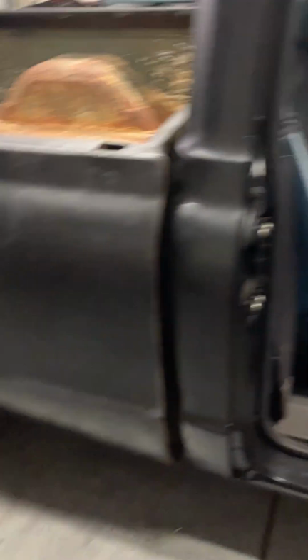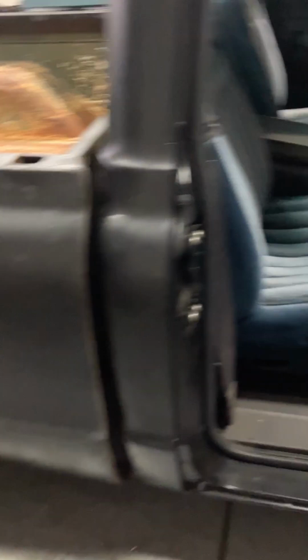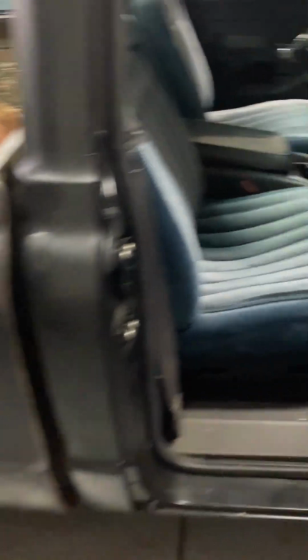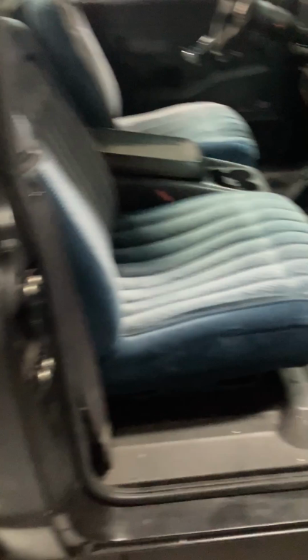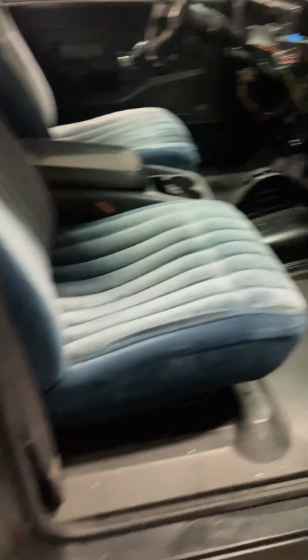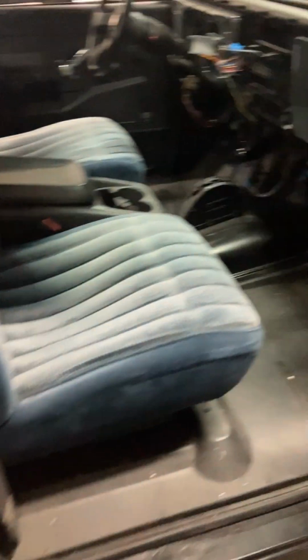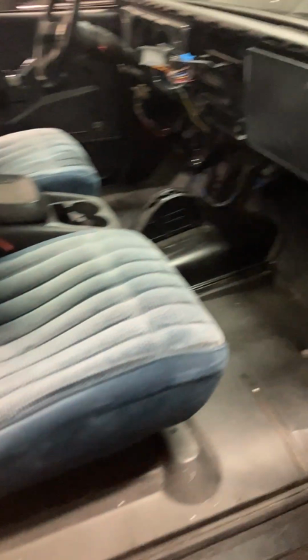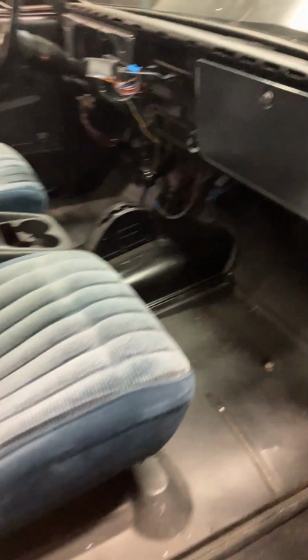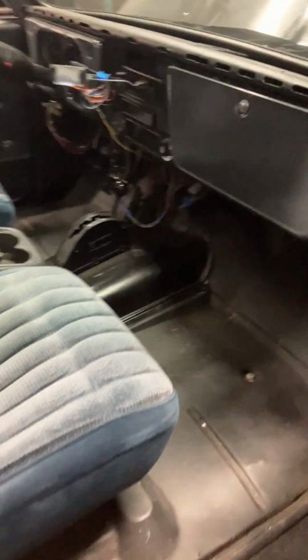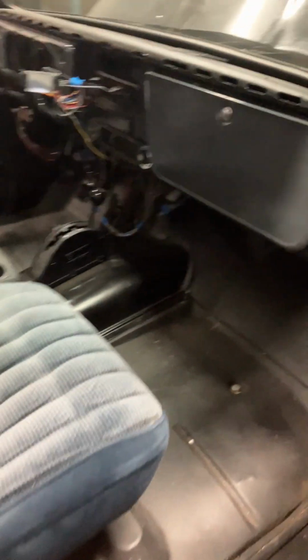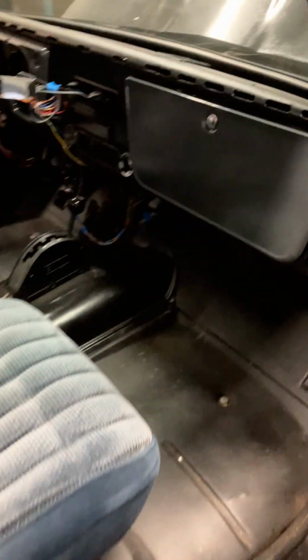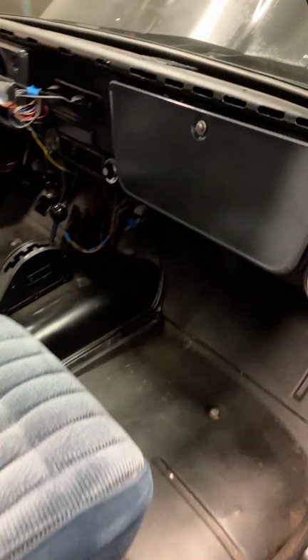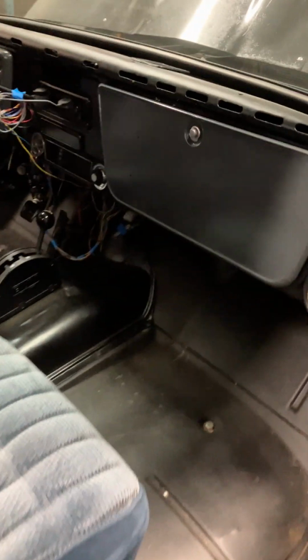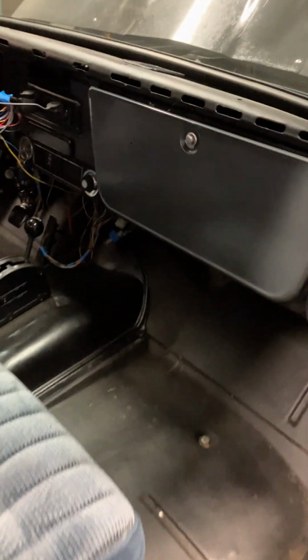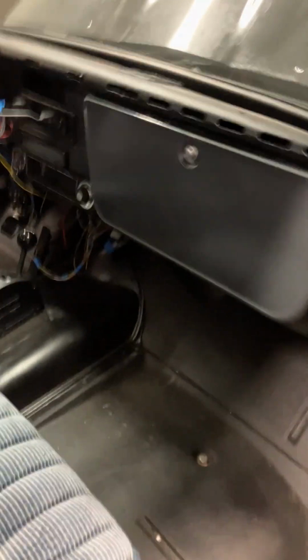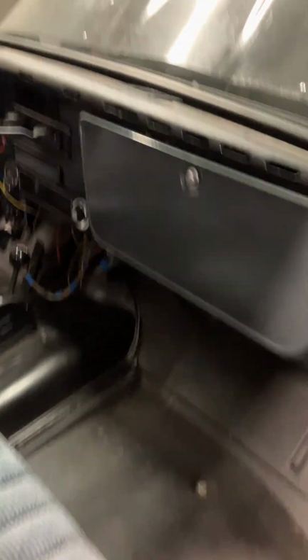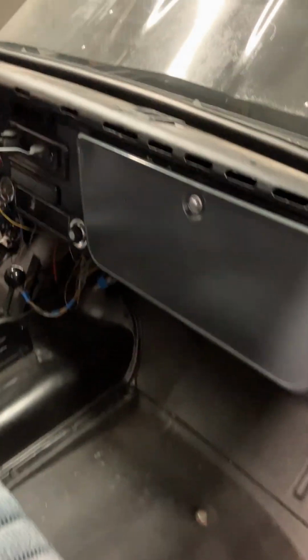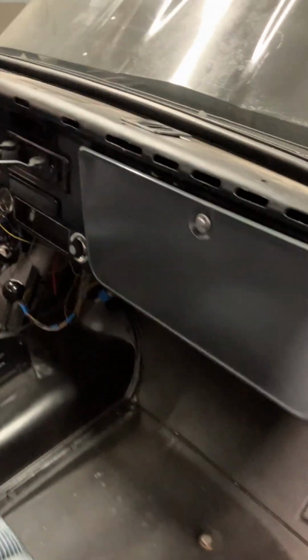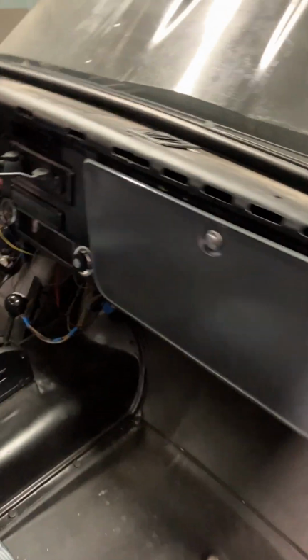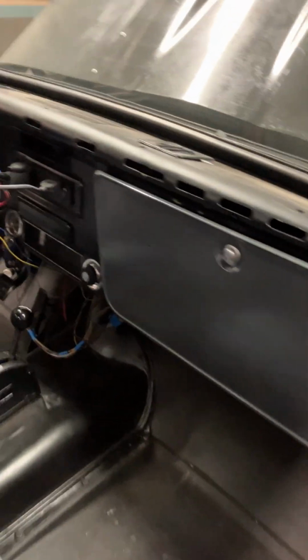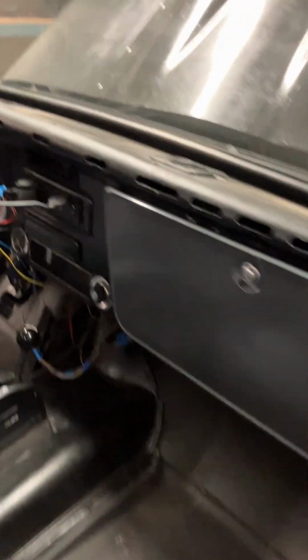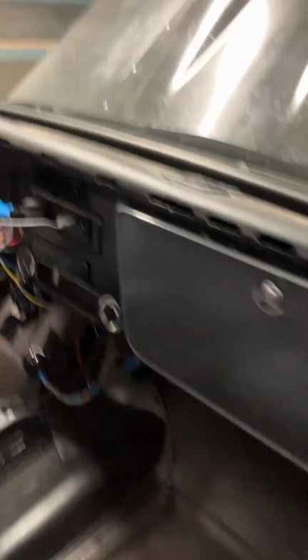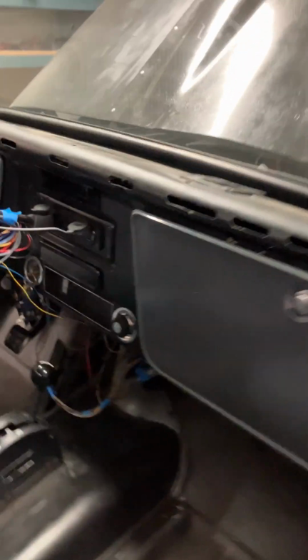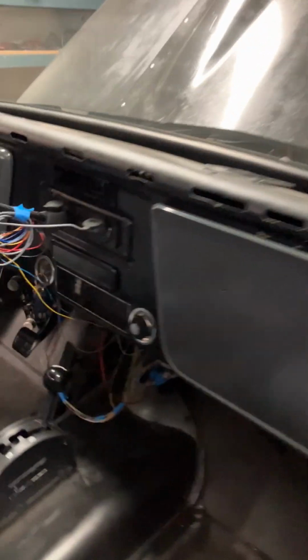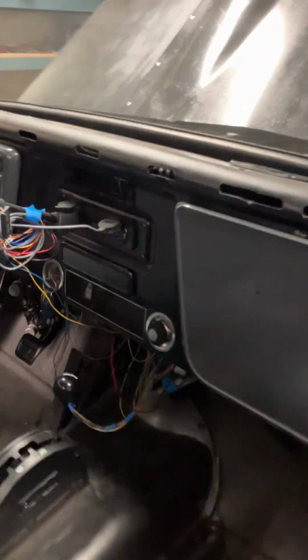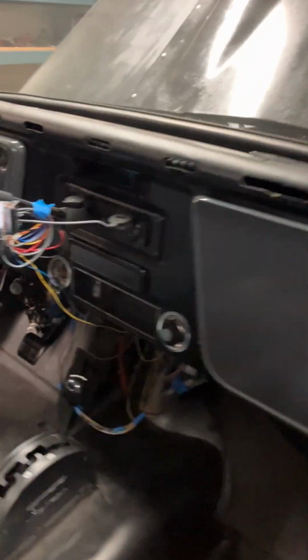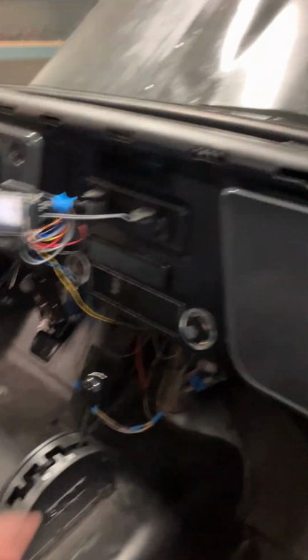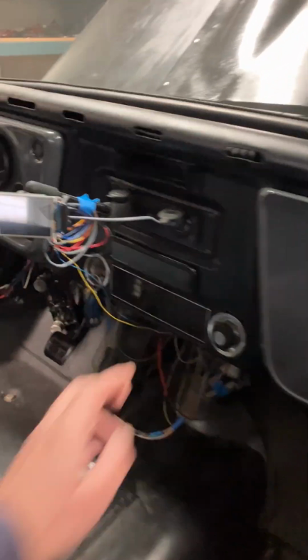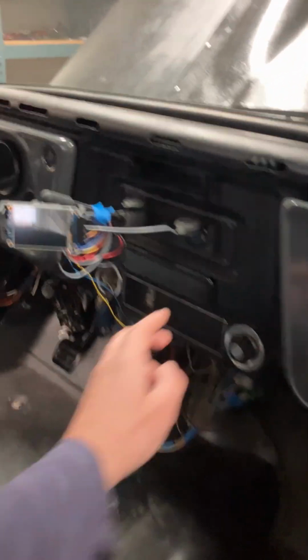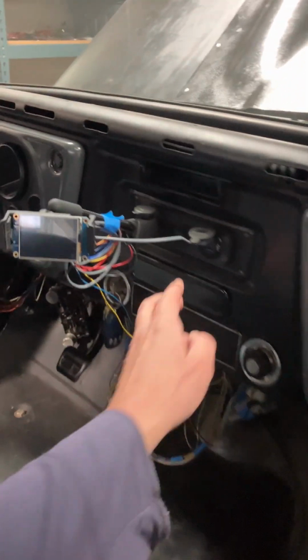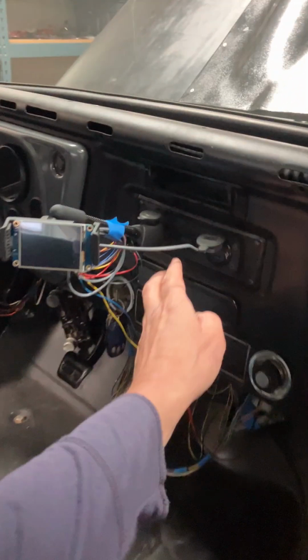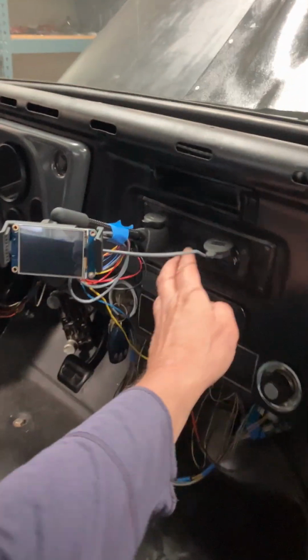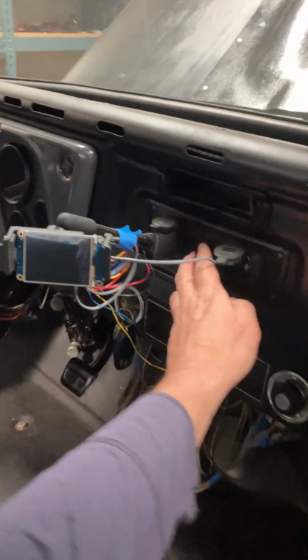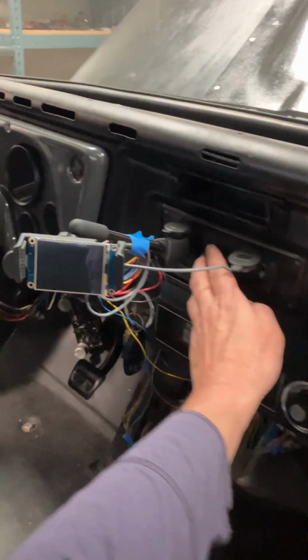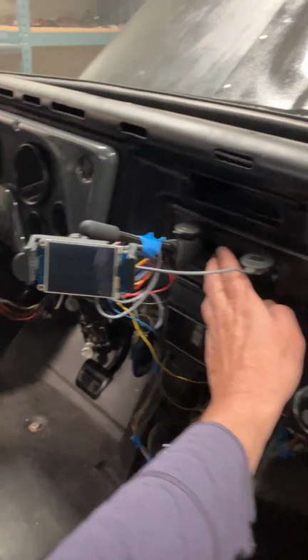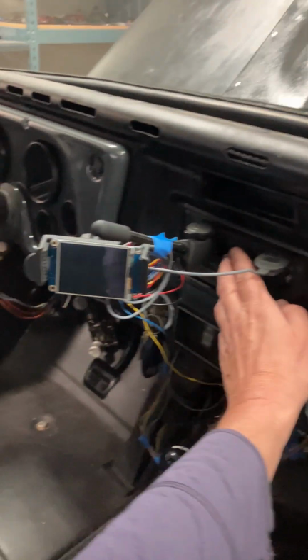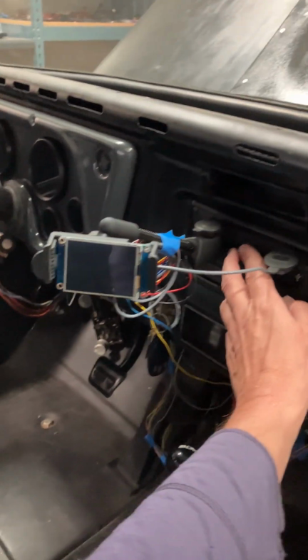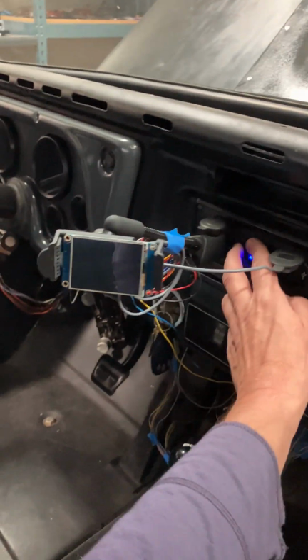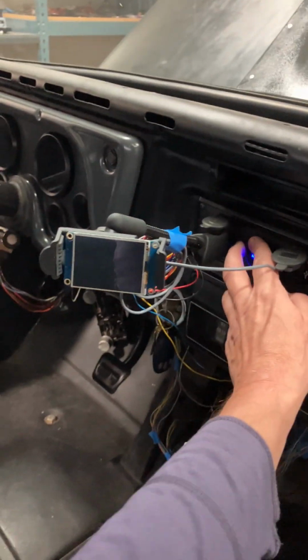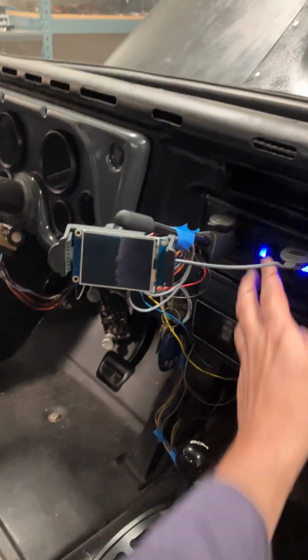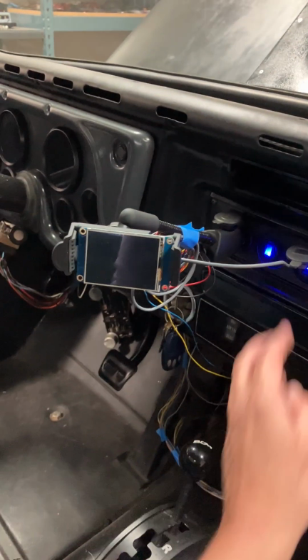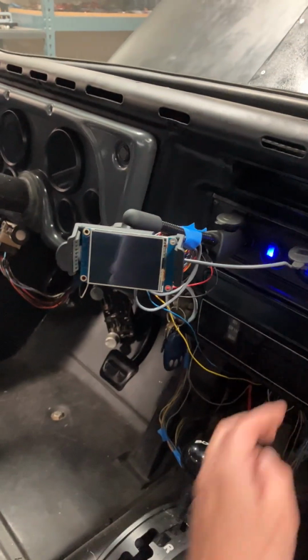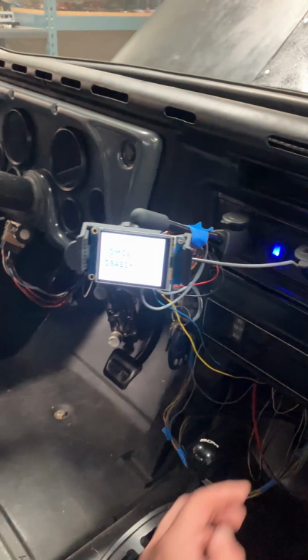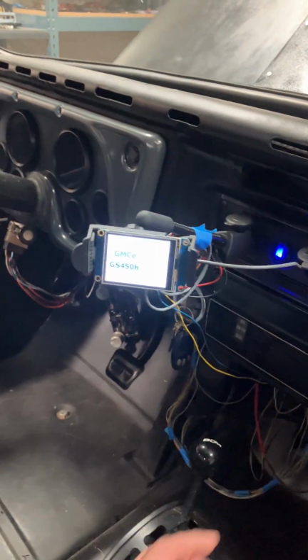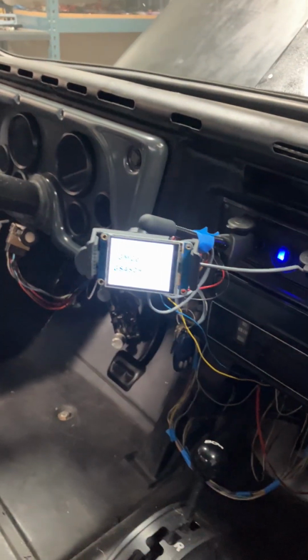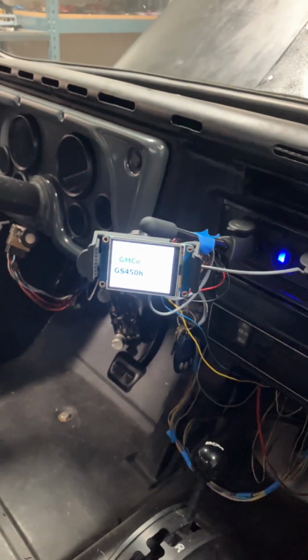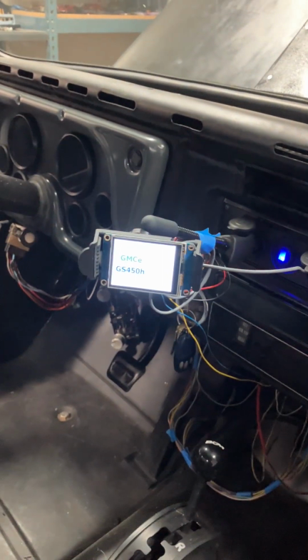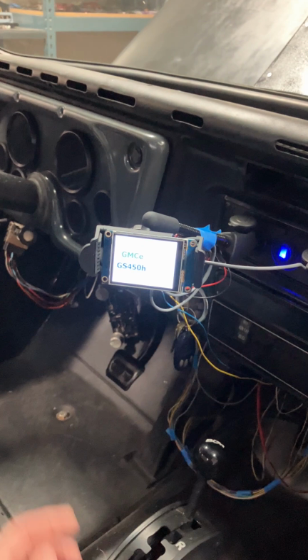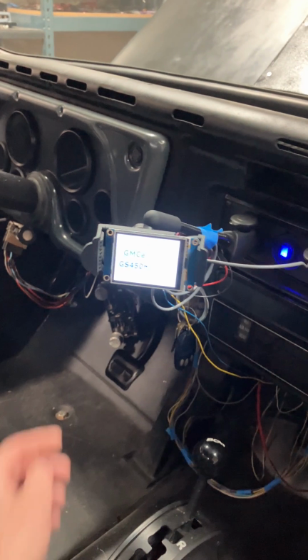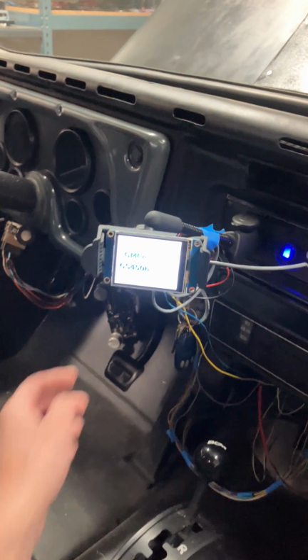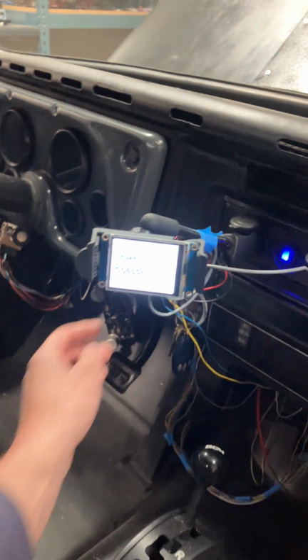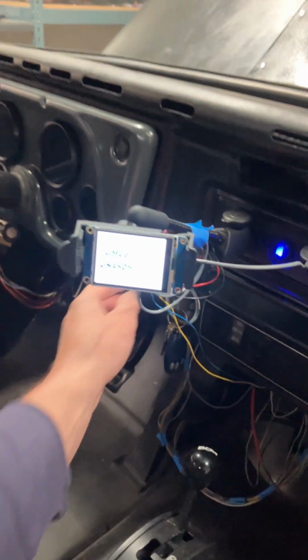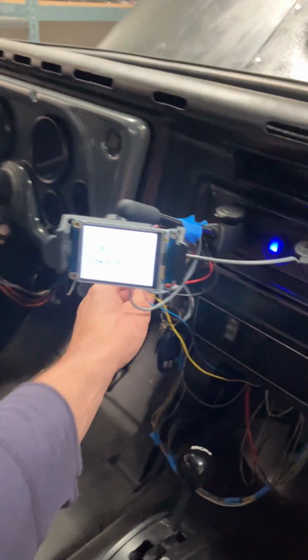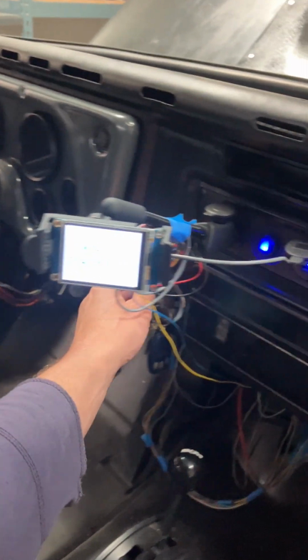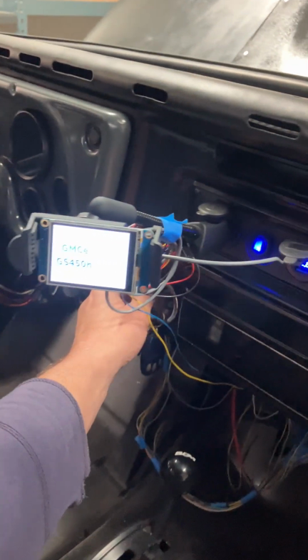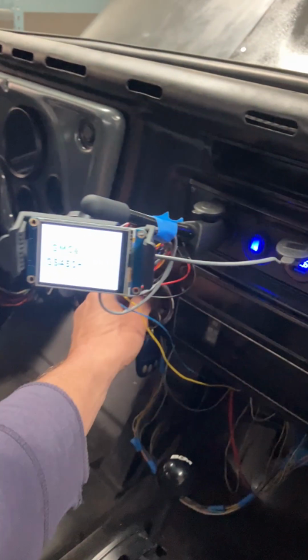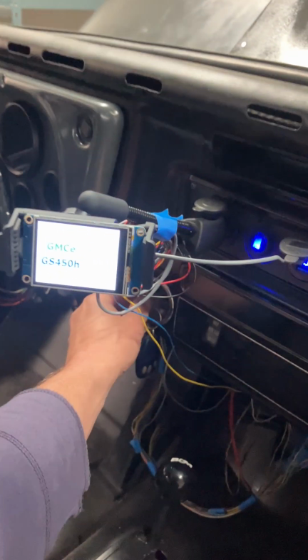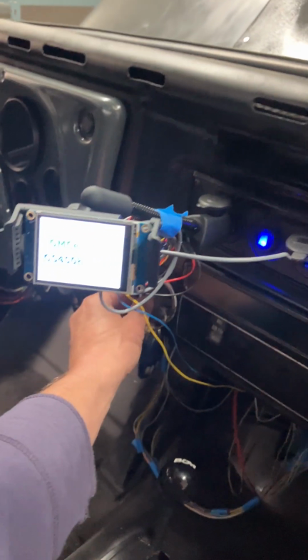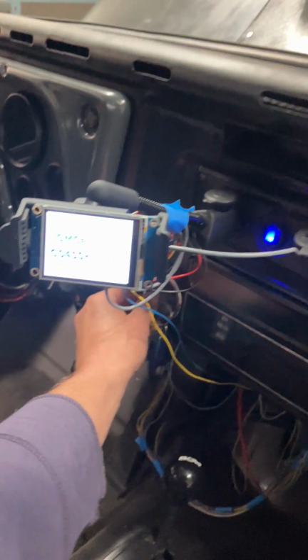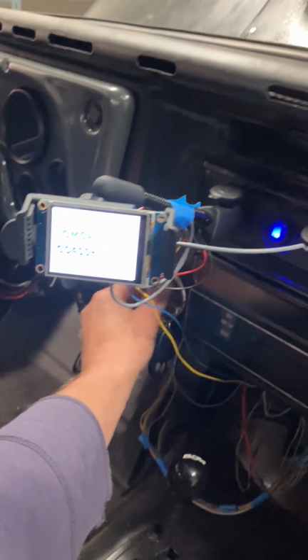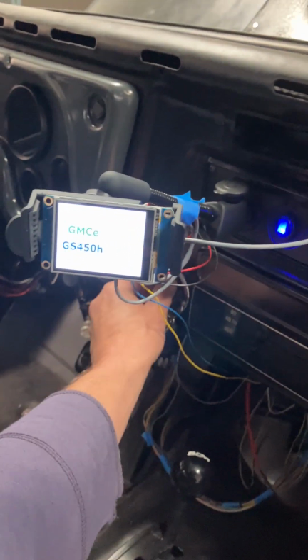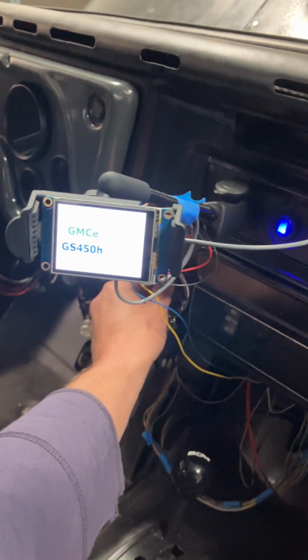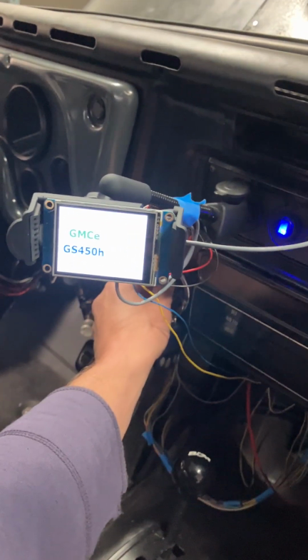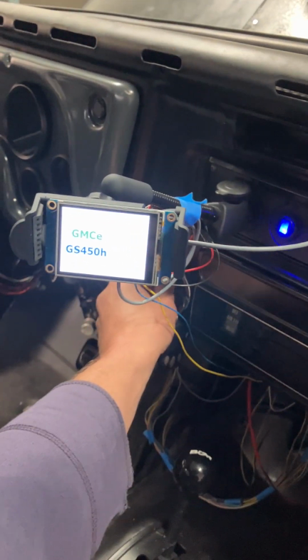Don't make it reversible. If you're worried about that car being cut up, then pick a different car.